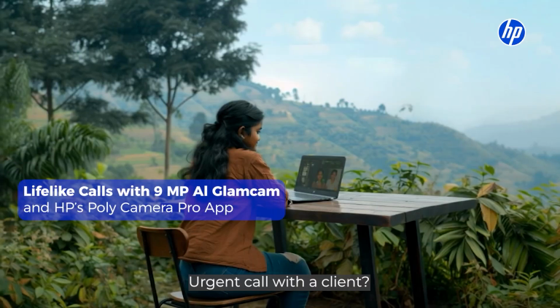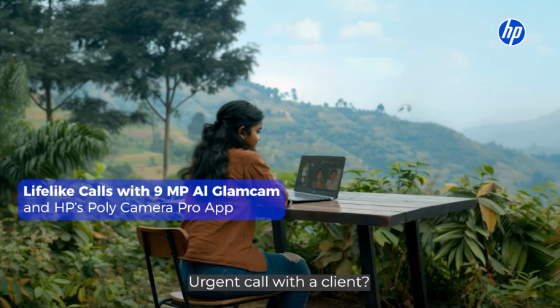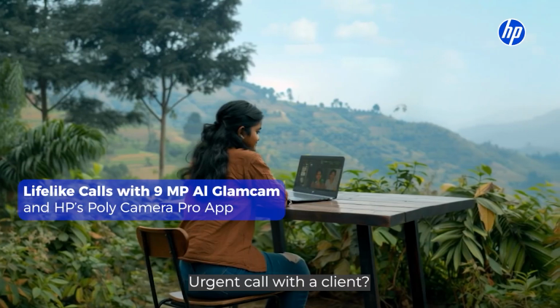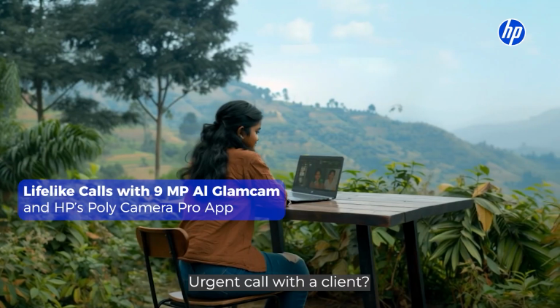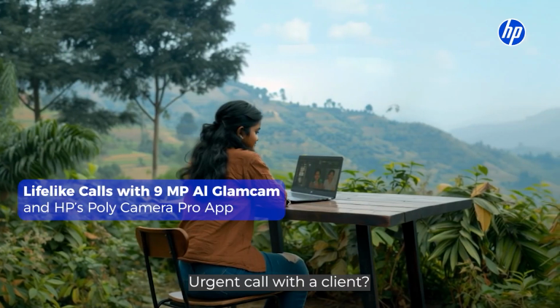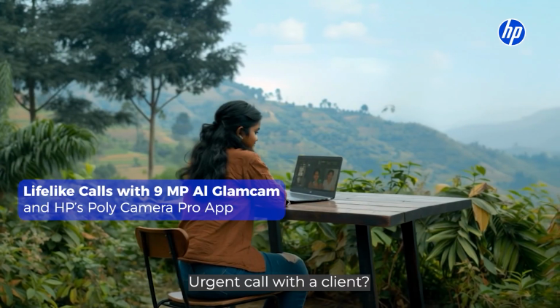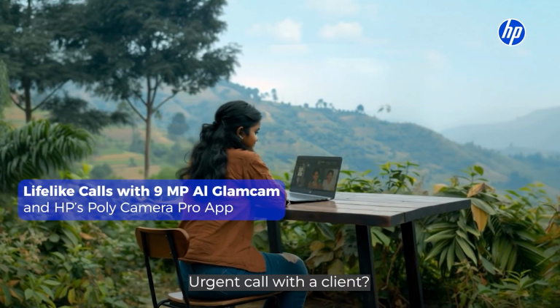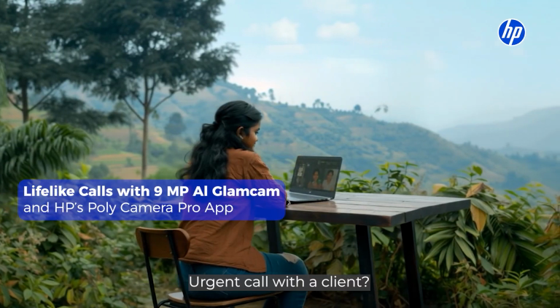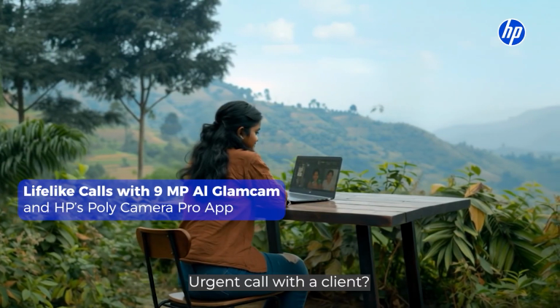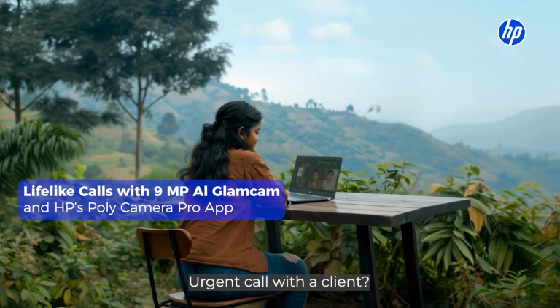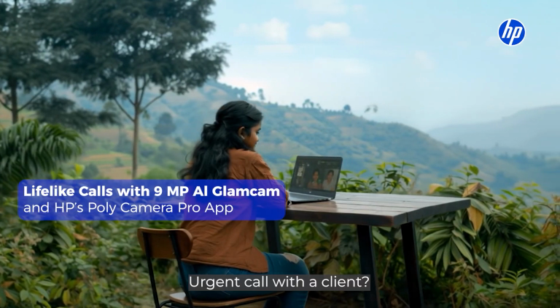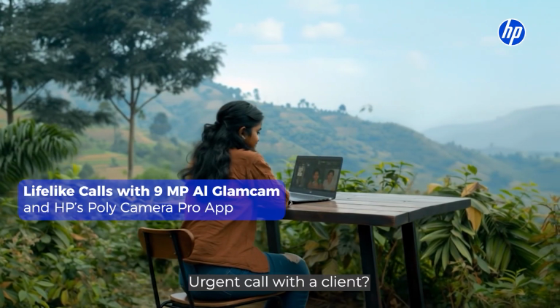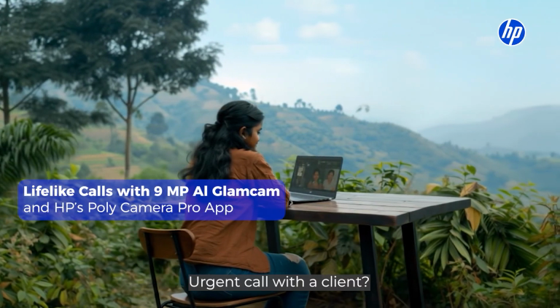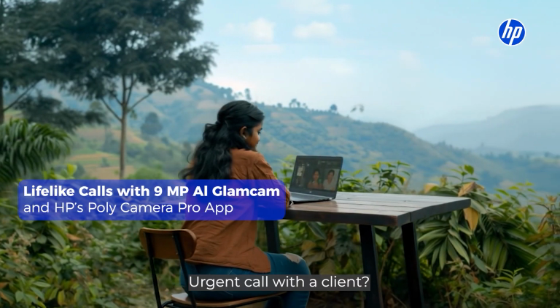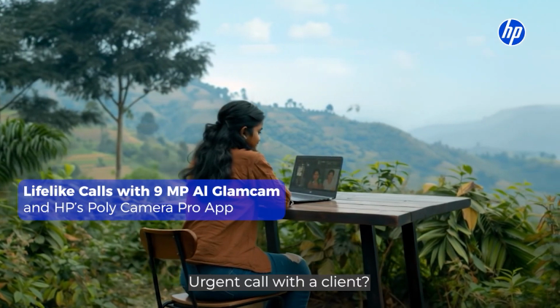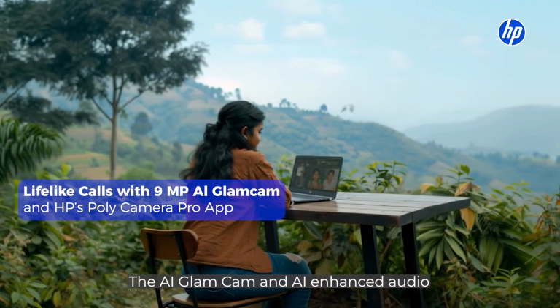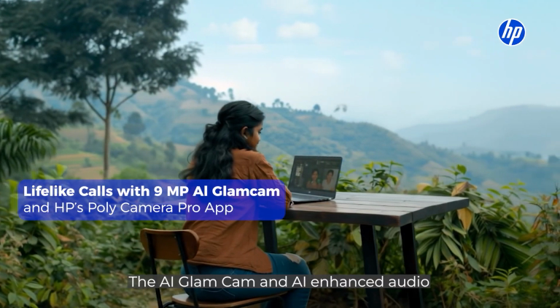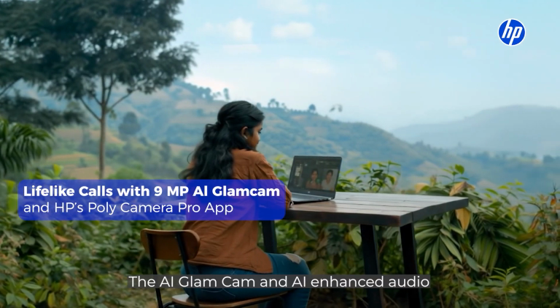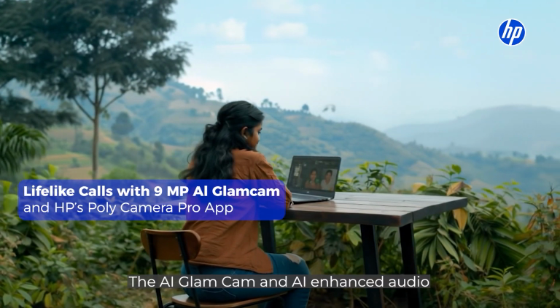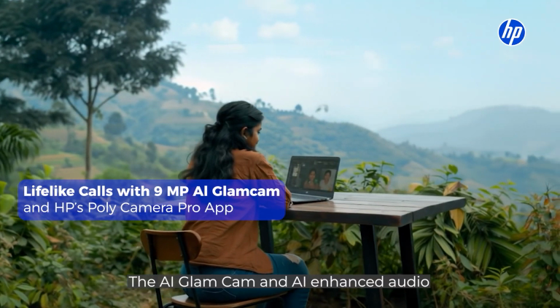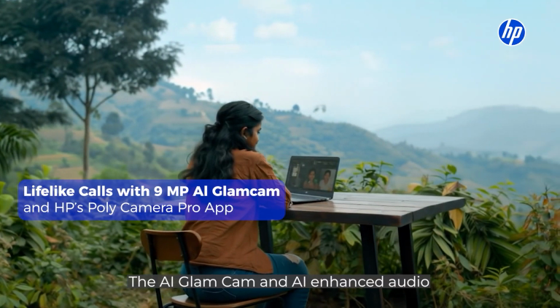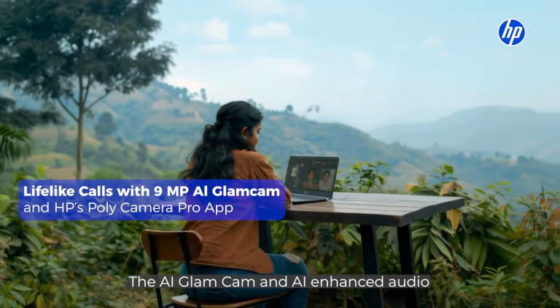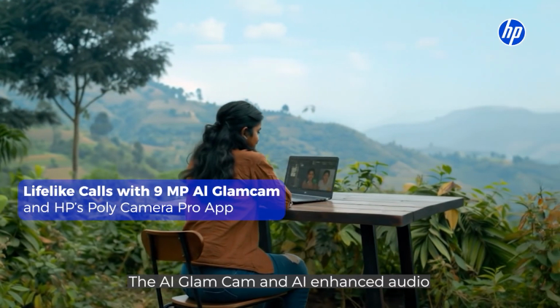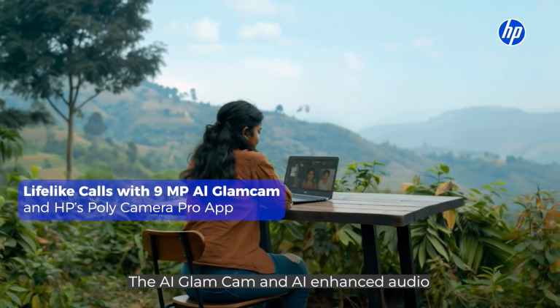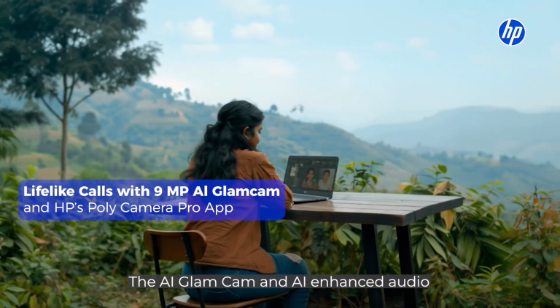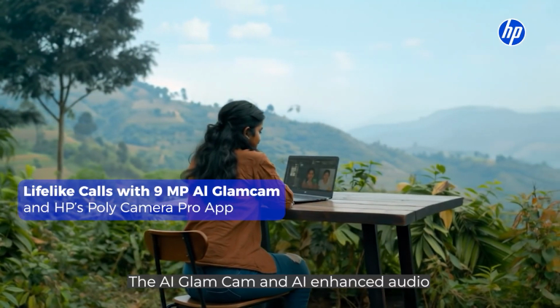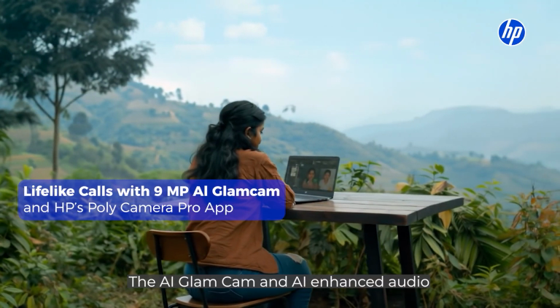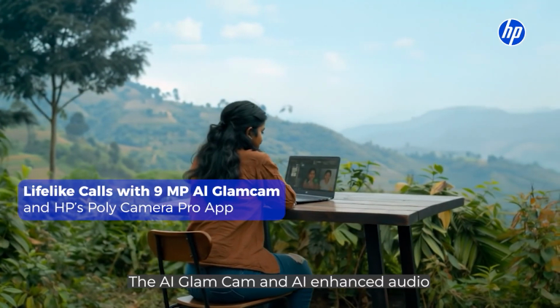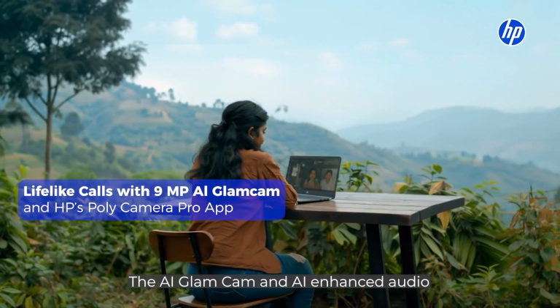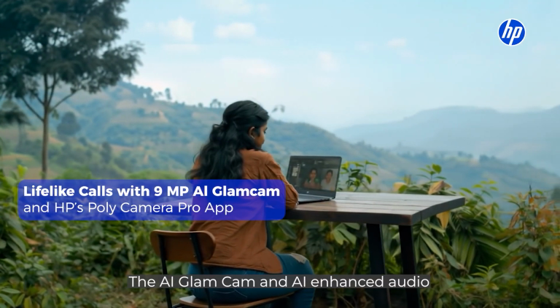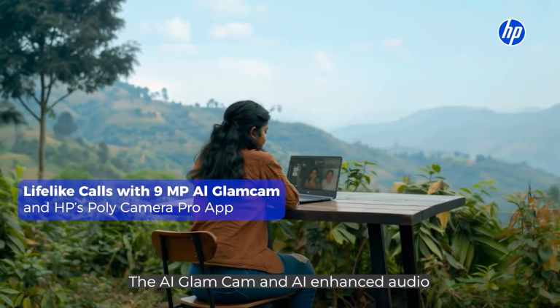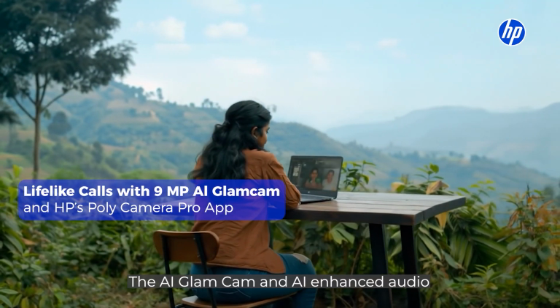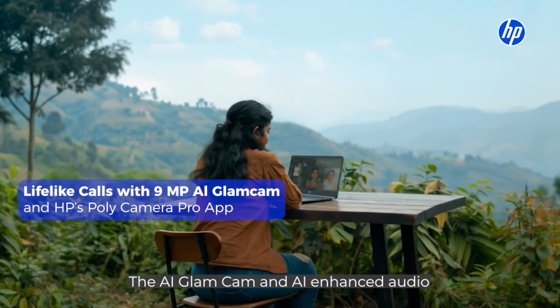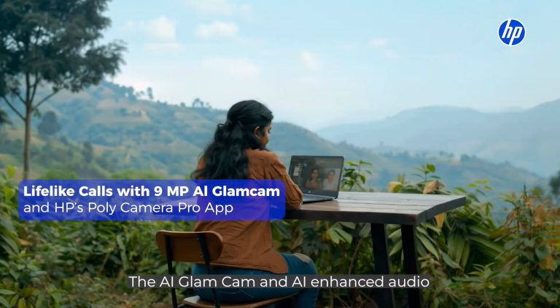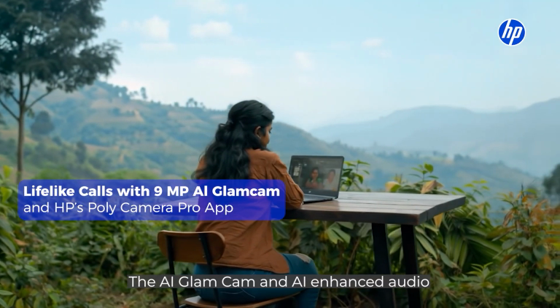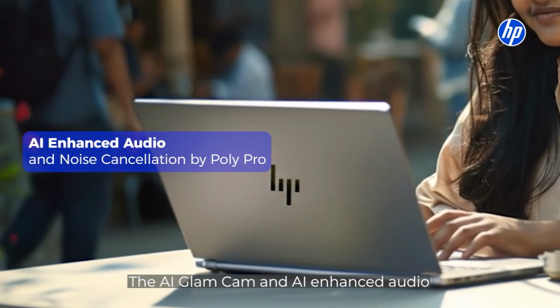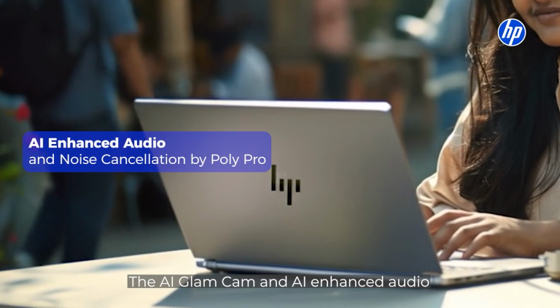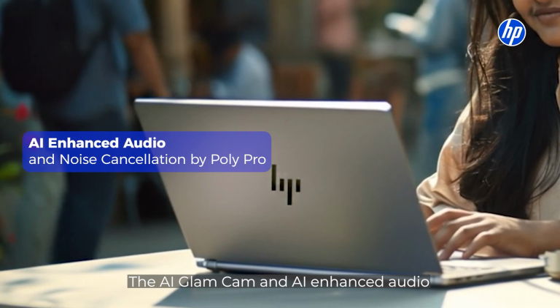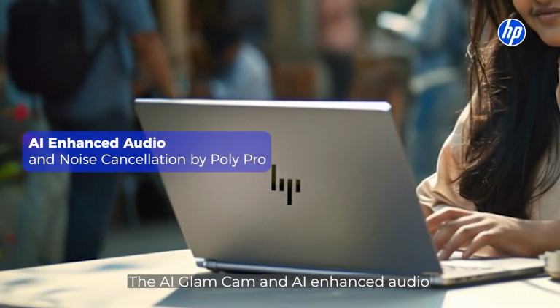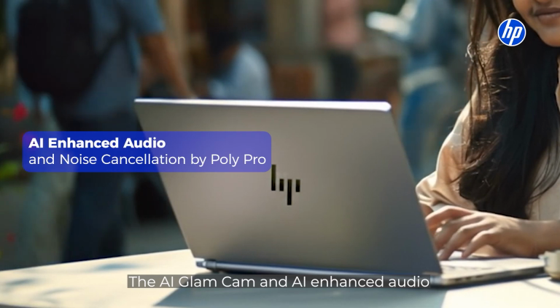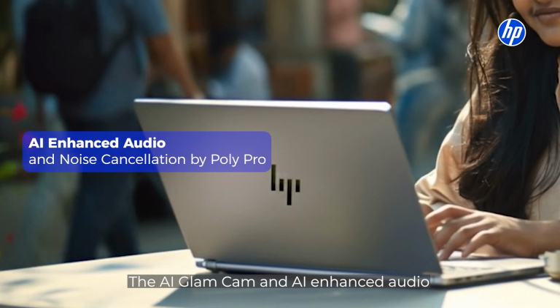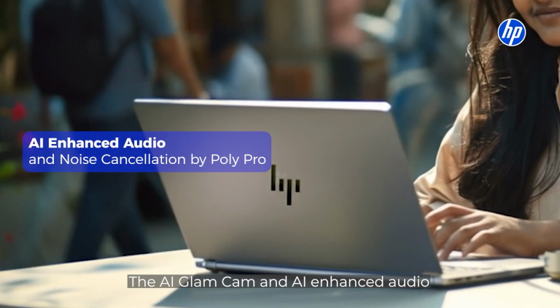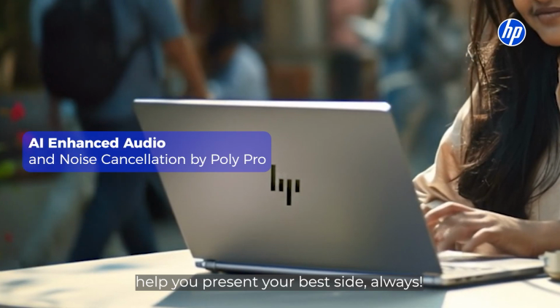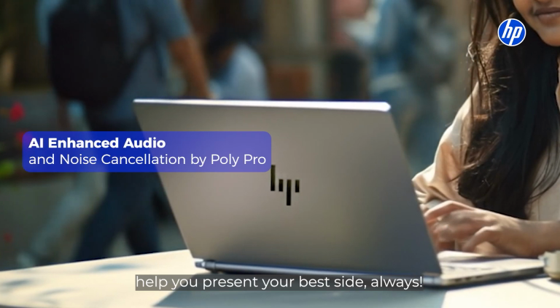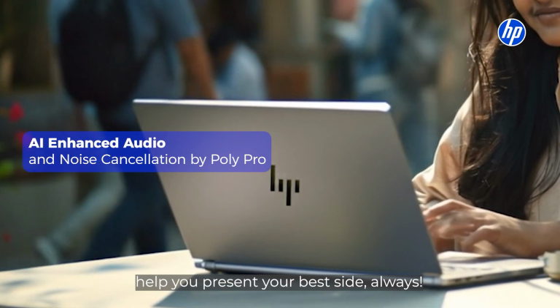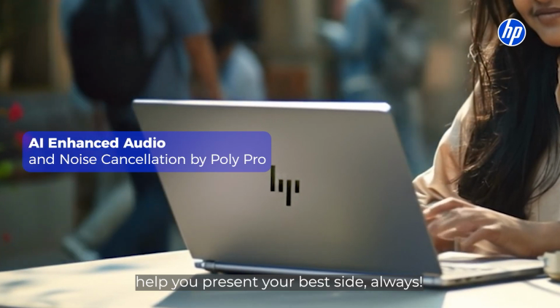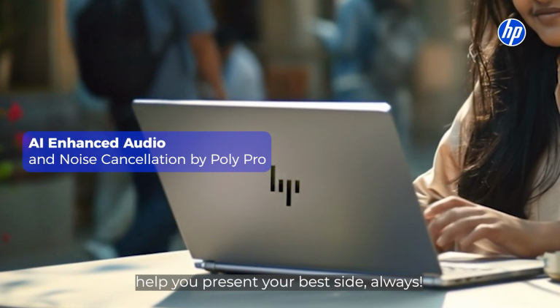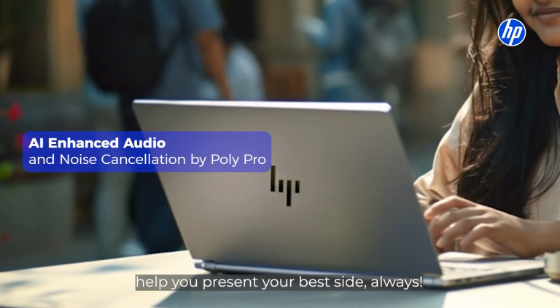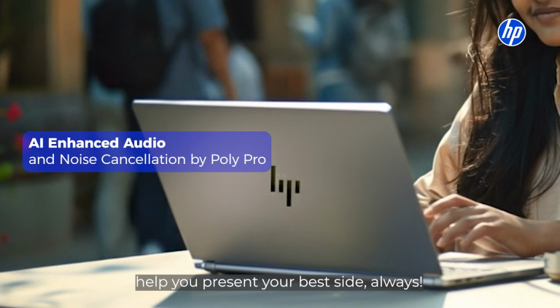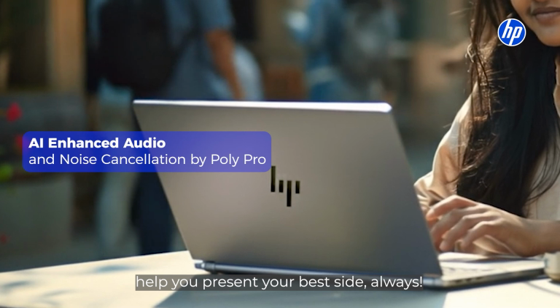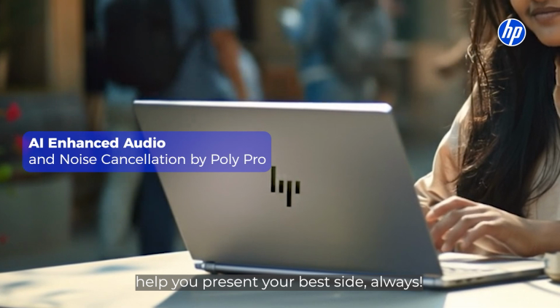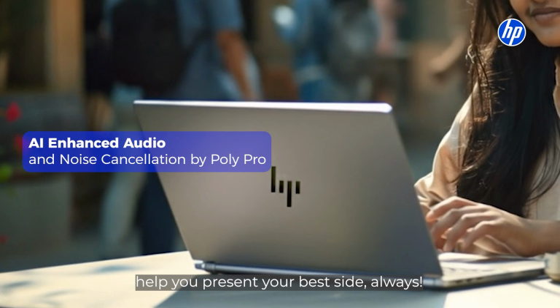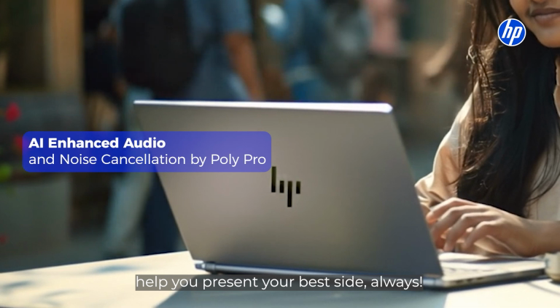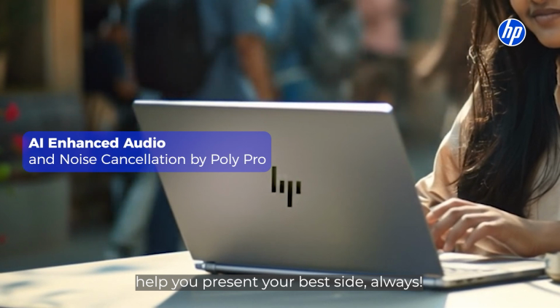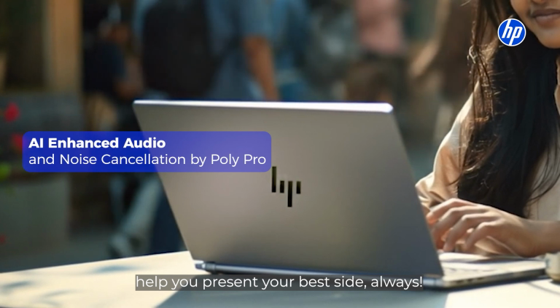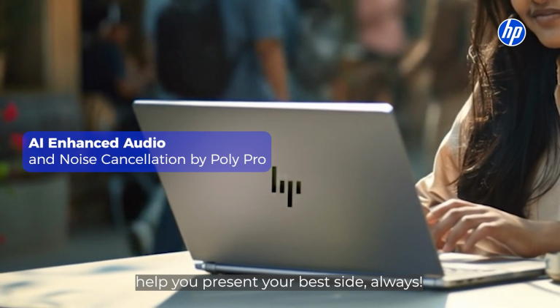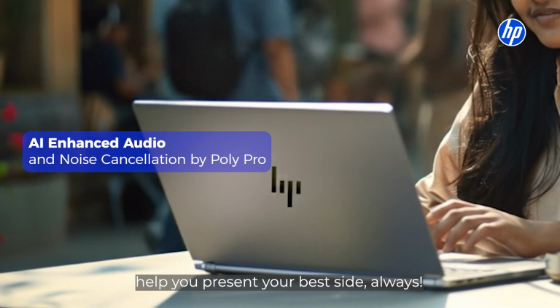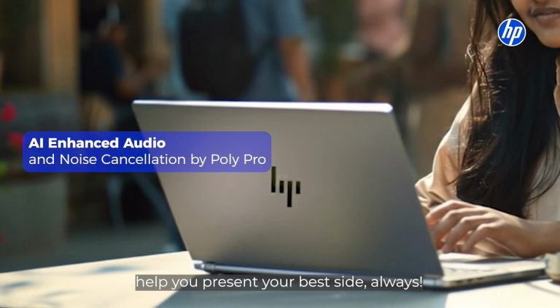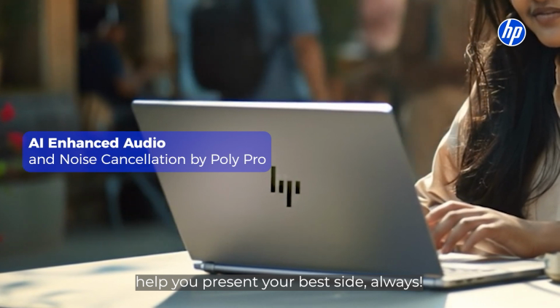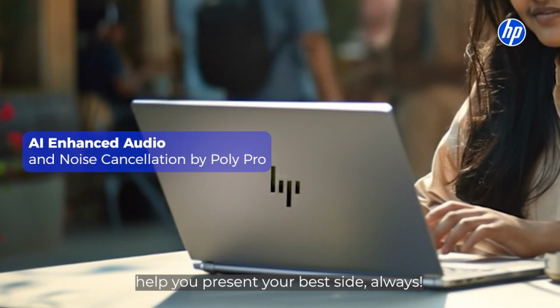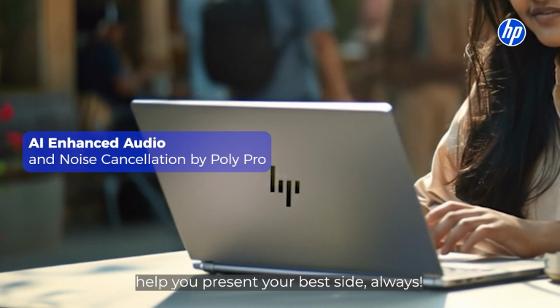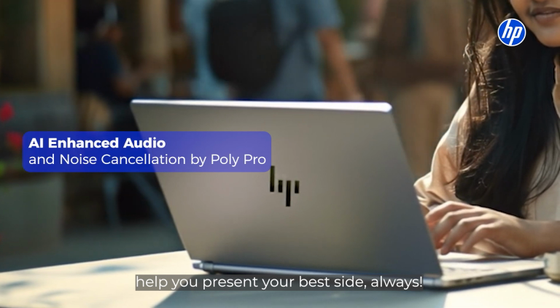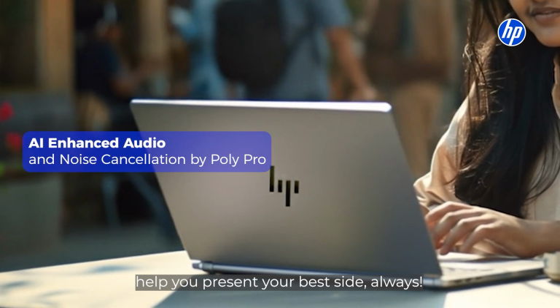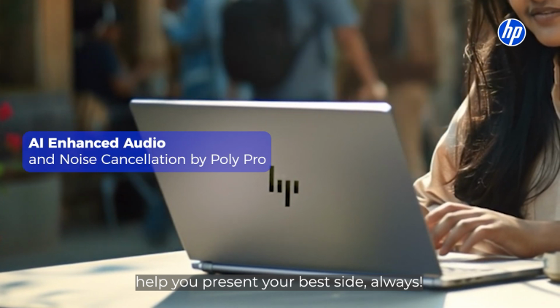Urgent call with a client? The AI glam cam and AI enhanced audio help you present your best side always.